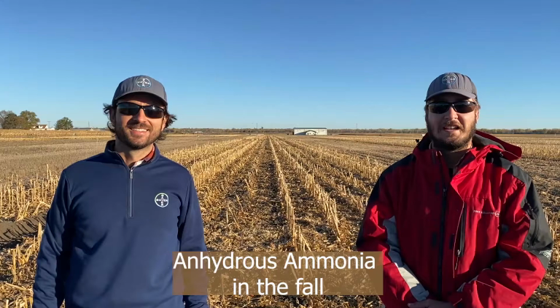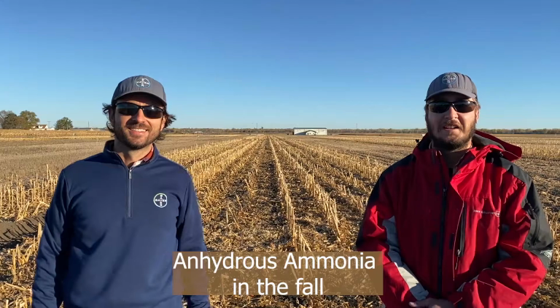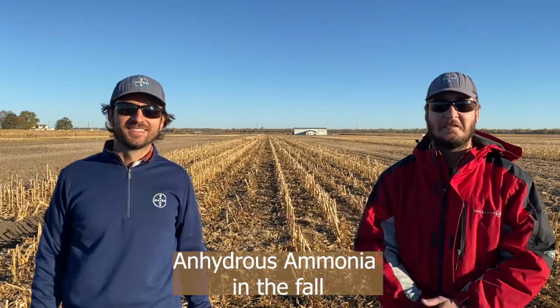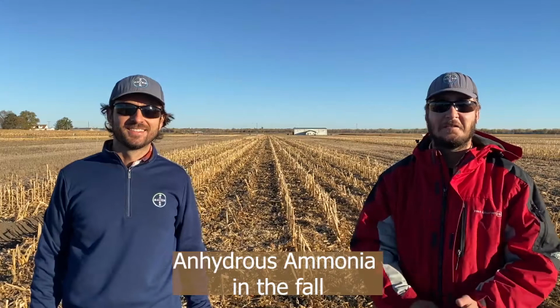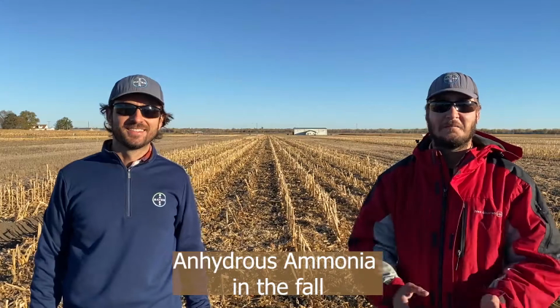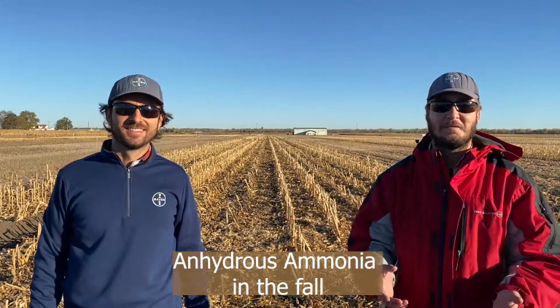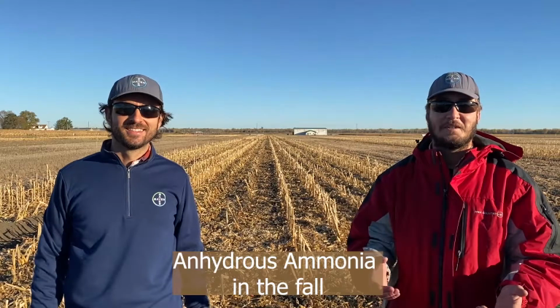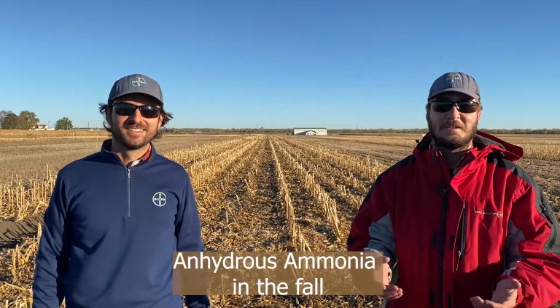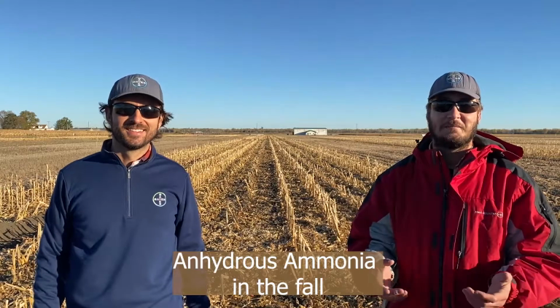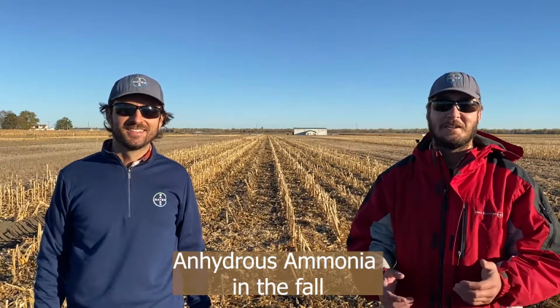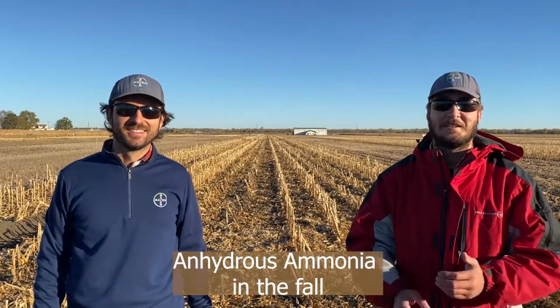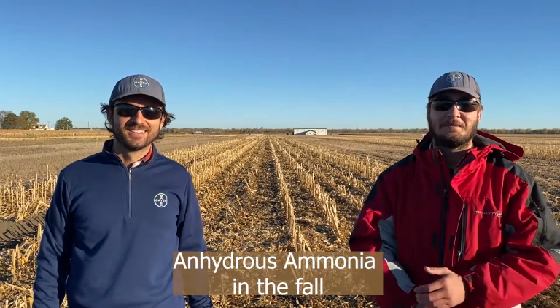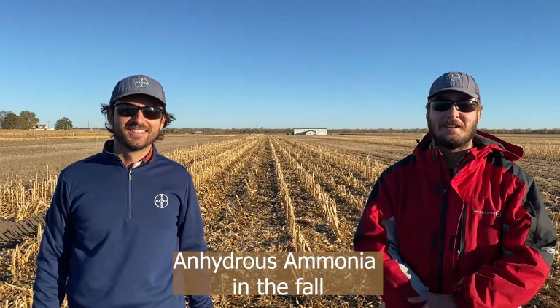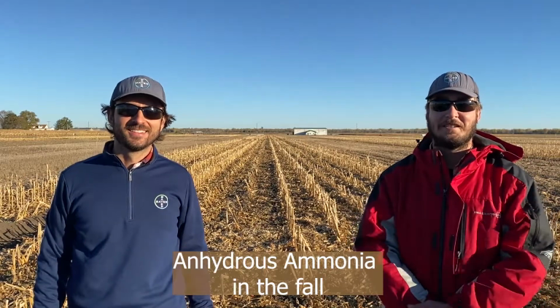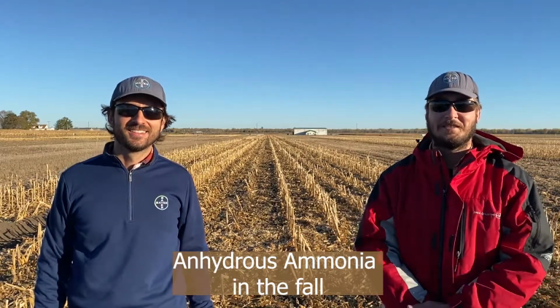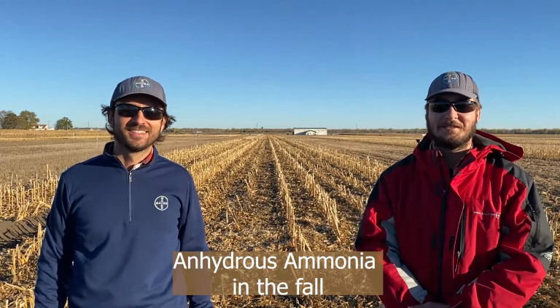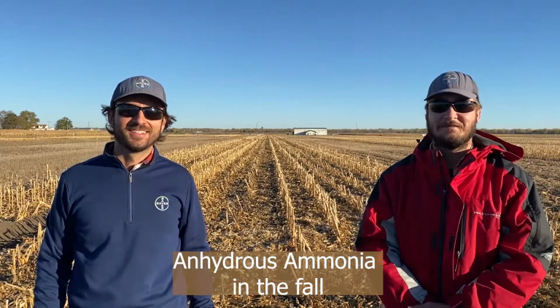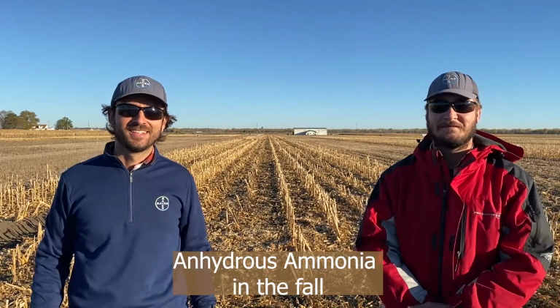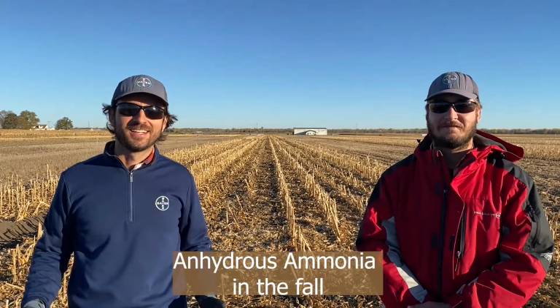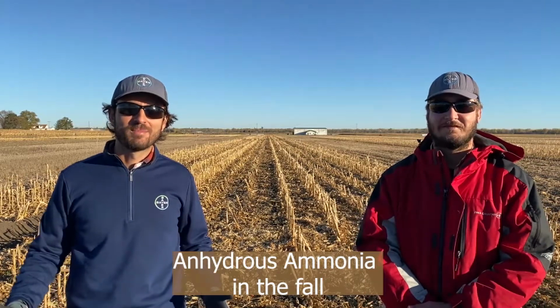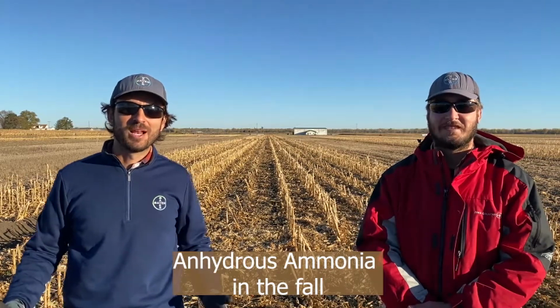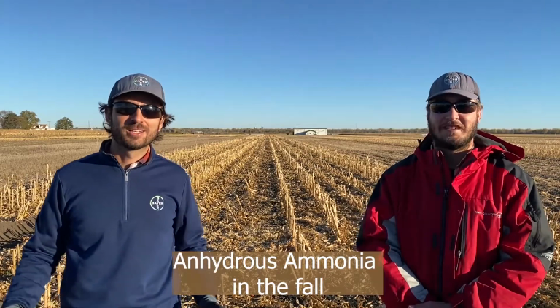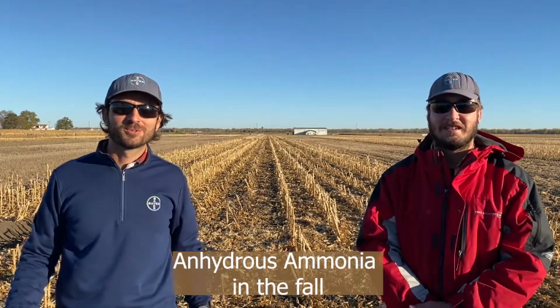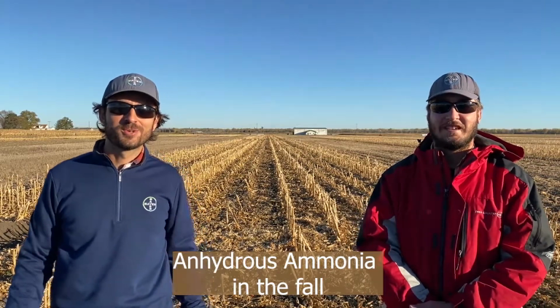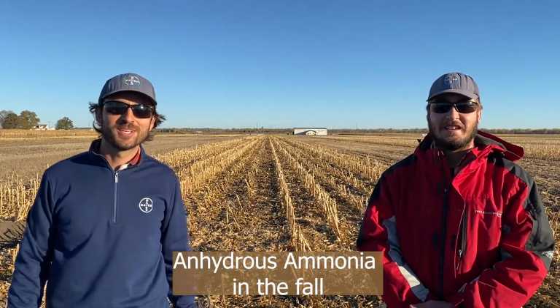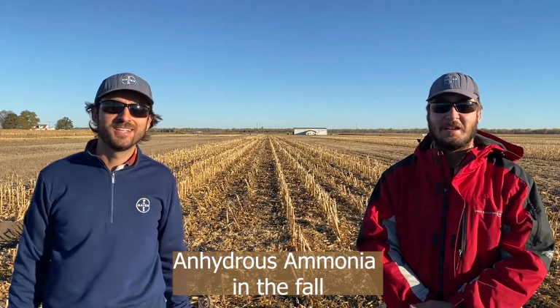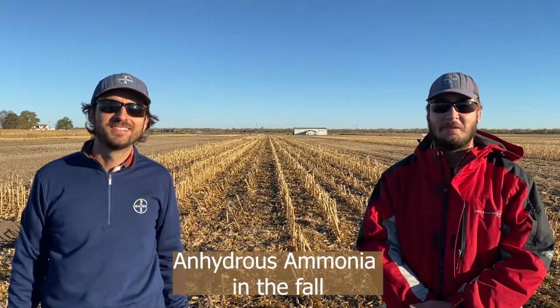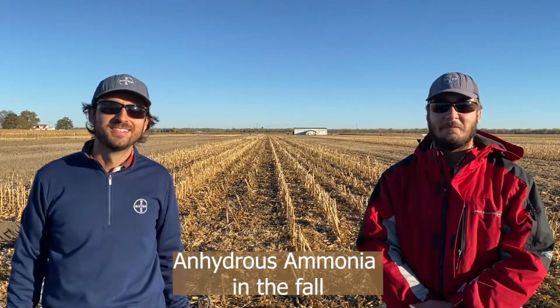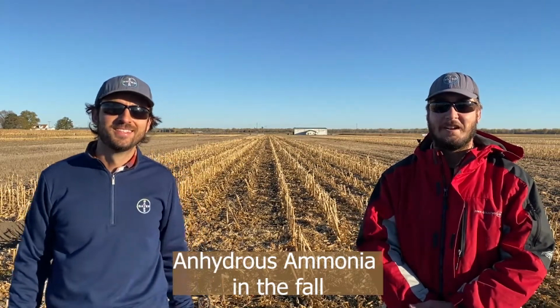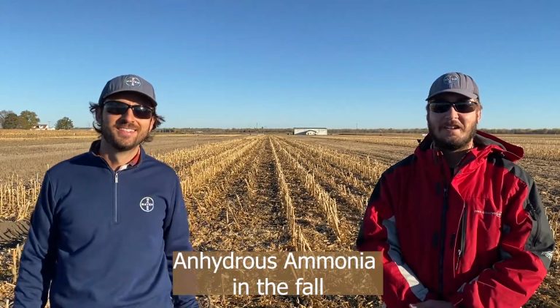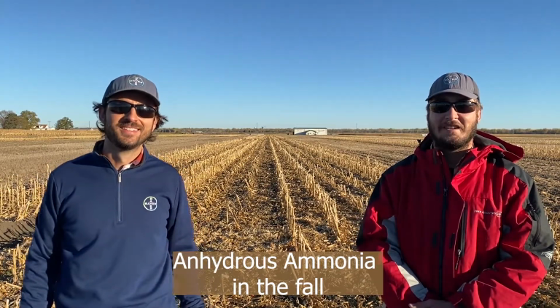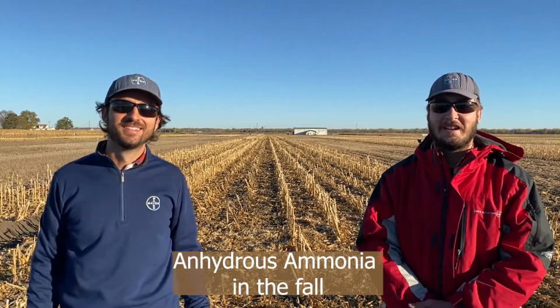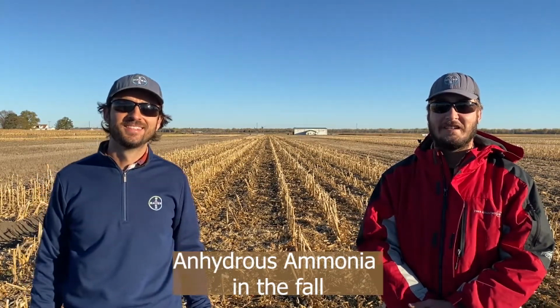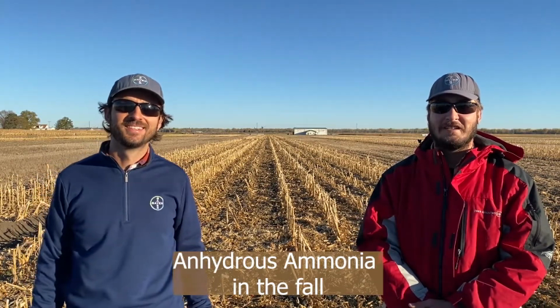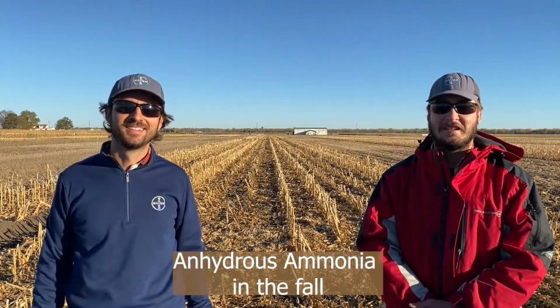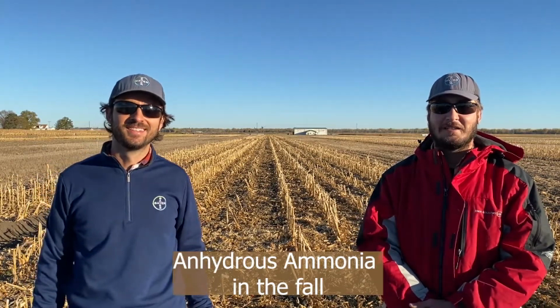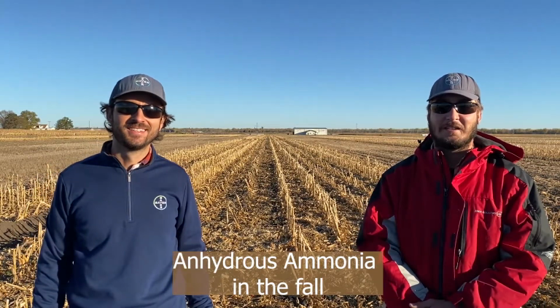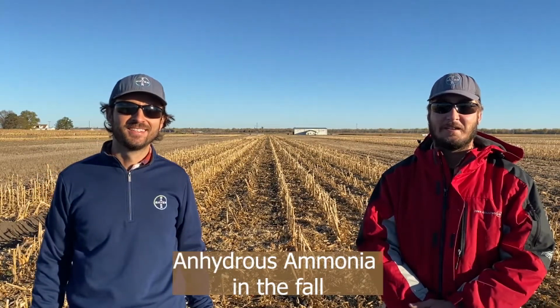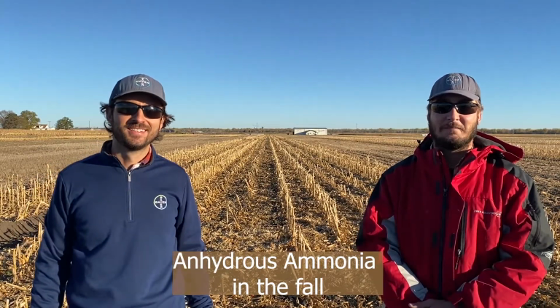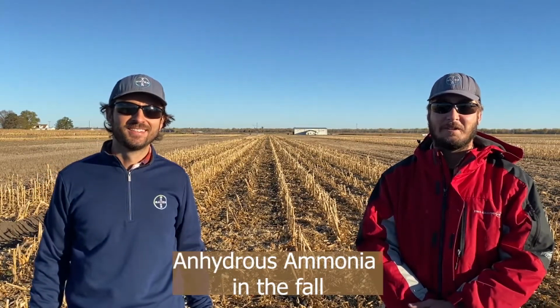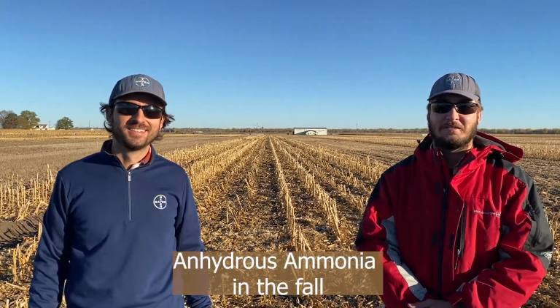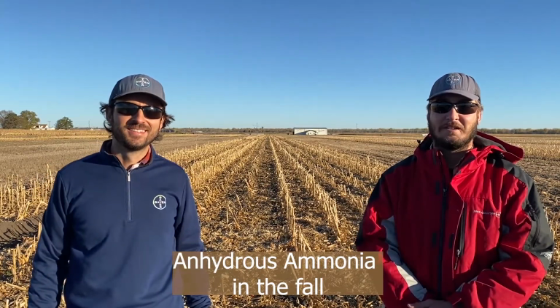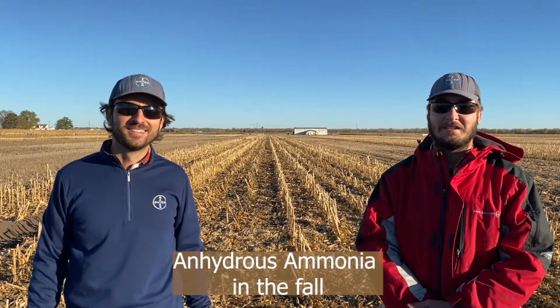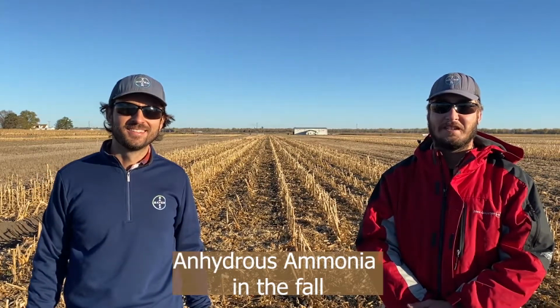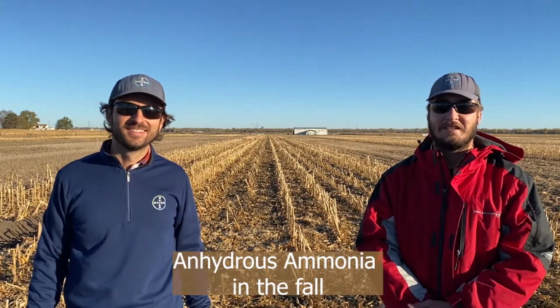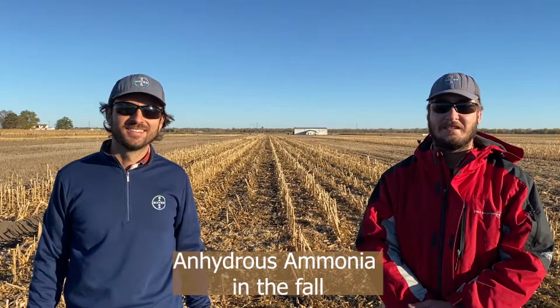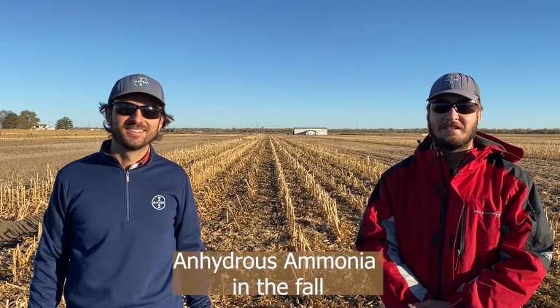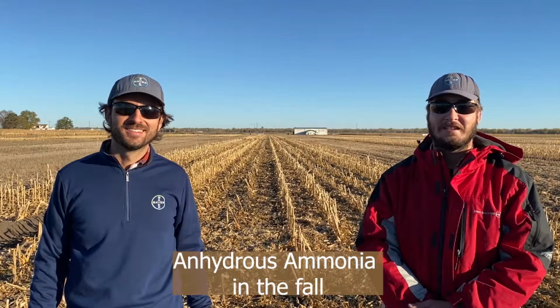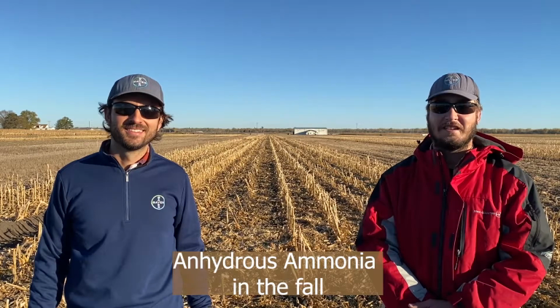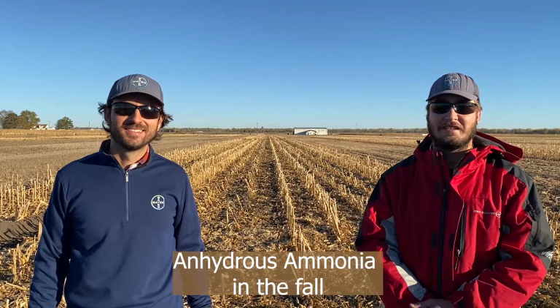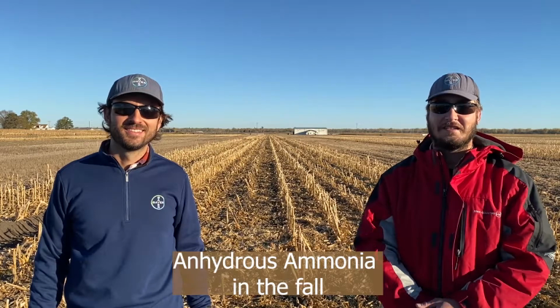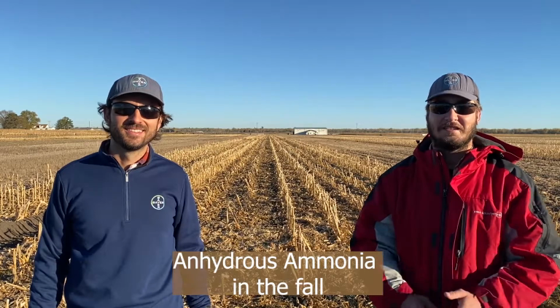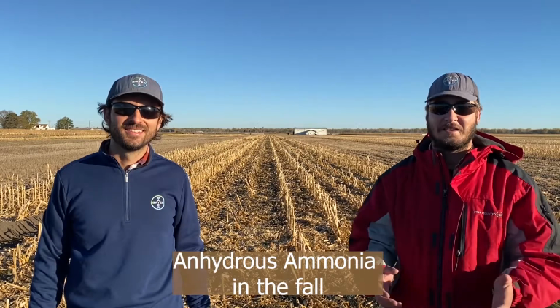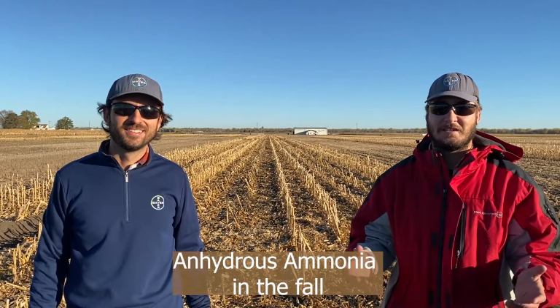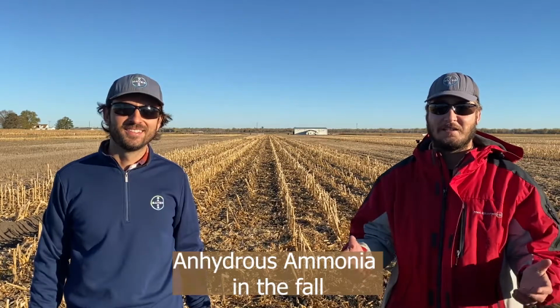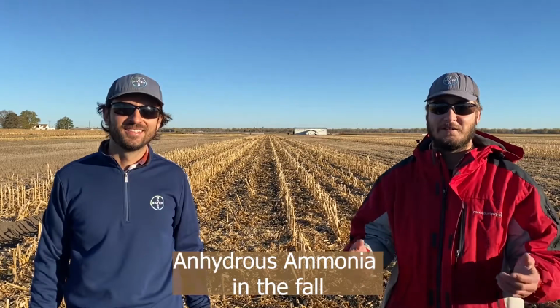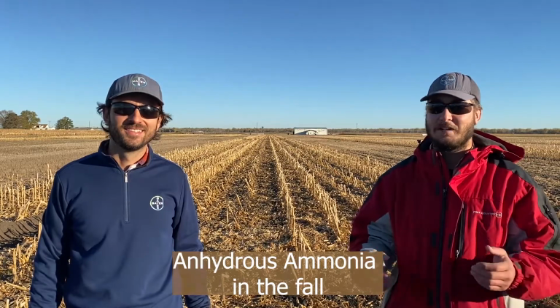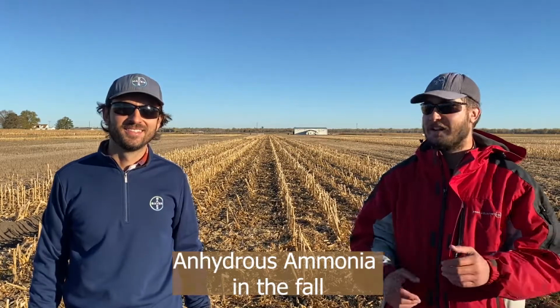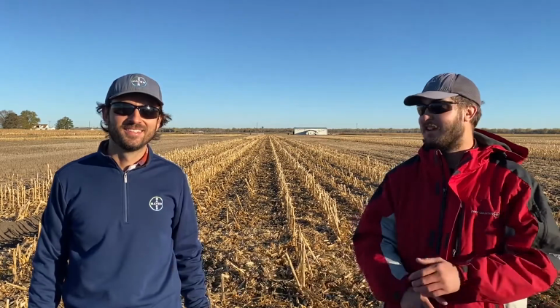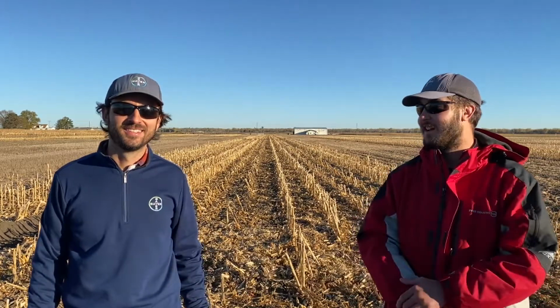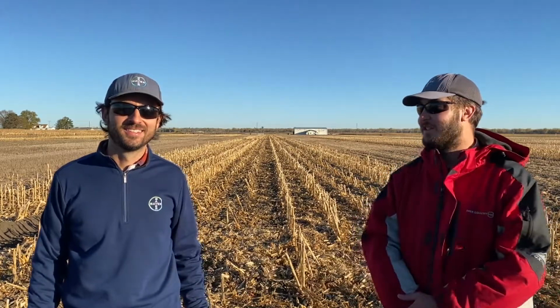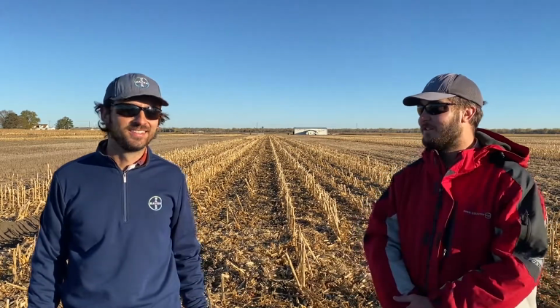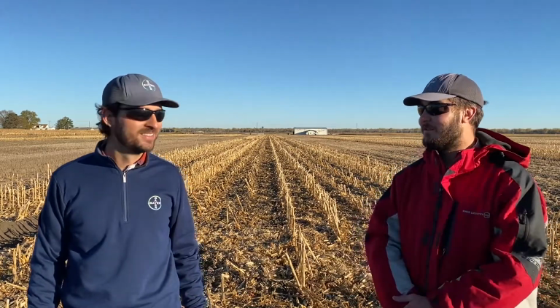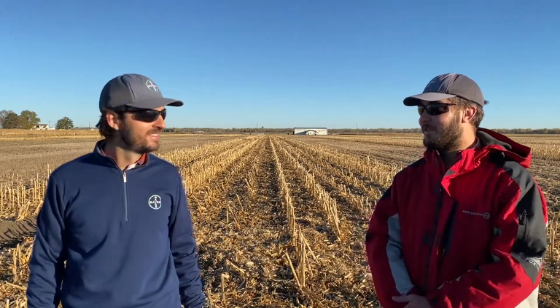Hello and good morning. My name is Matt Nielsen, and I'm Alex Rosa. We're here today at the Gratheburg Learning Center to talk to you about anhydrous ammonia.